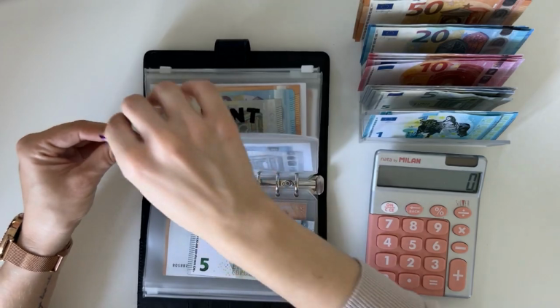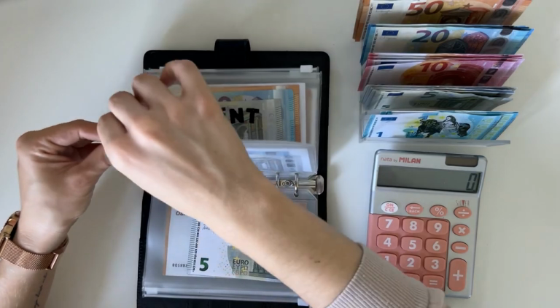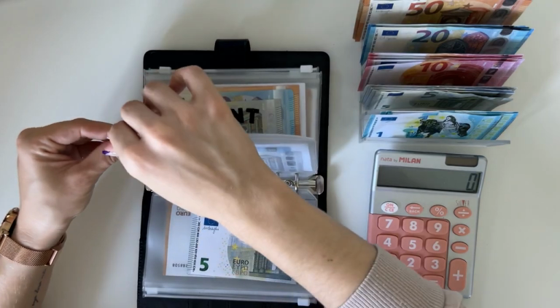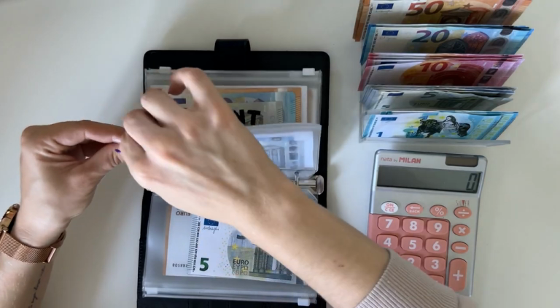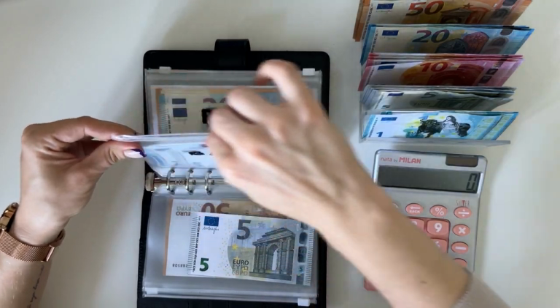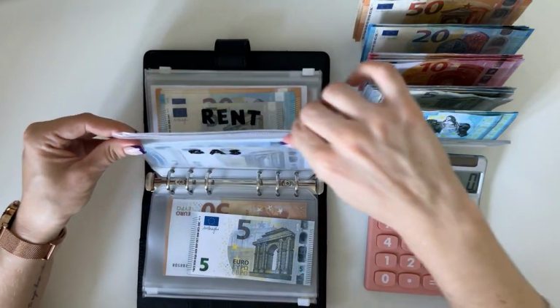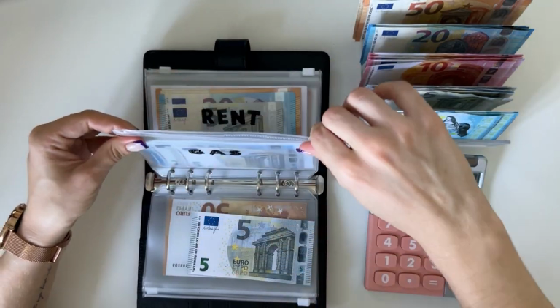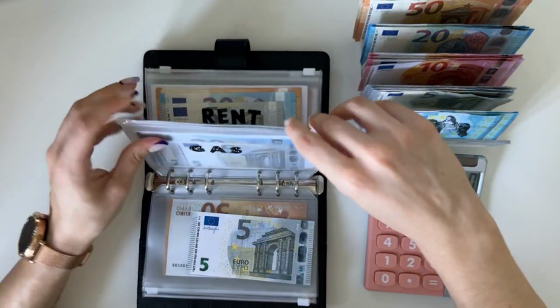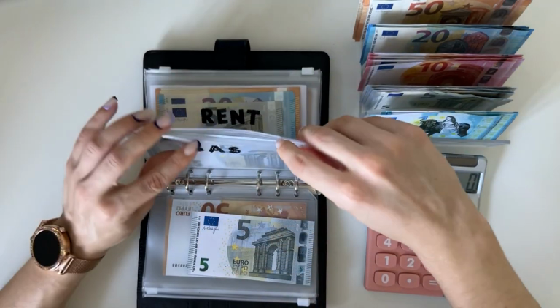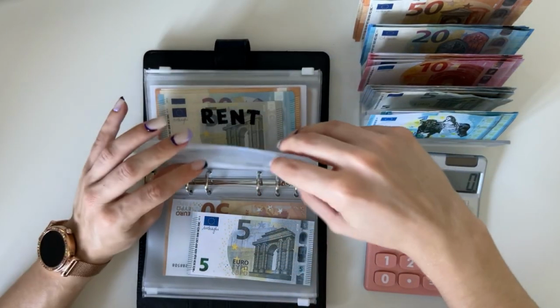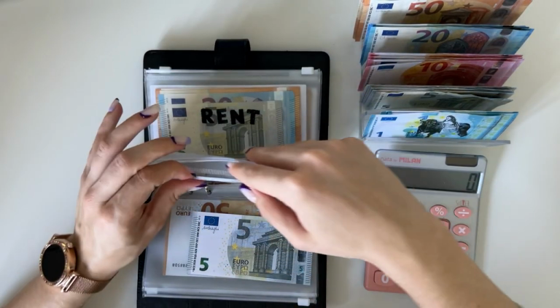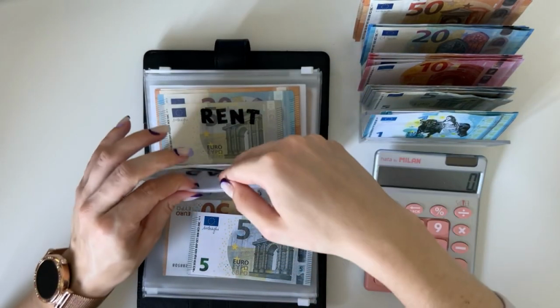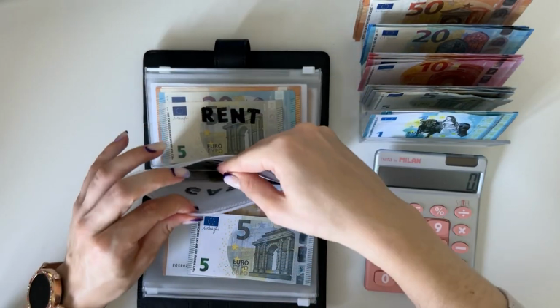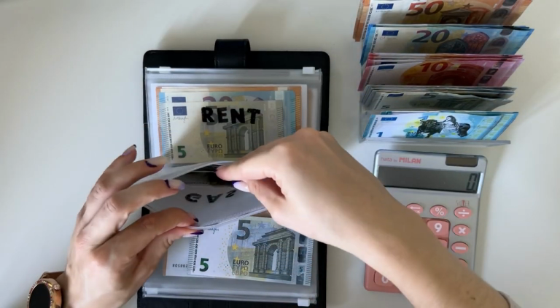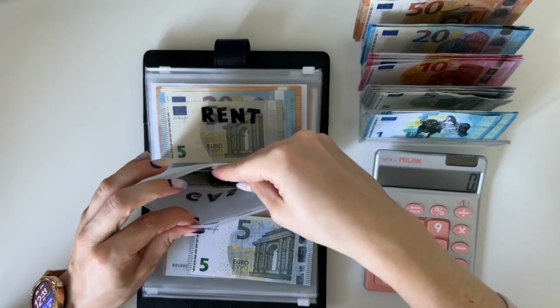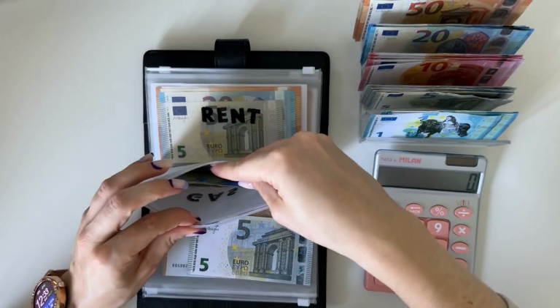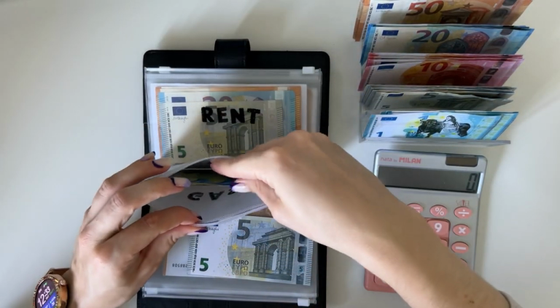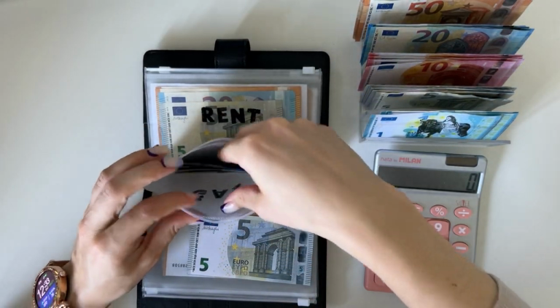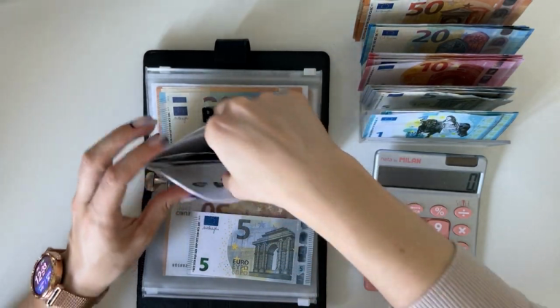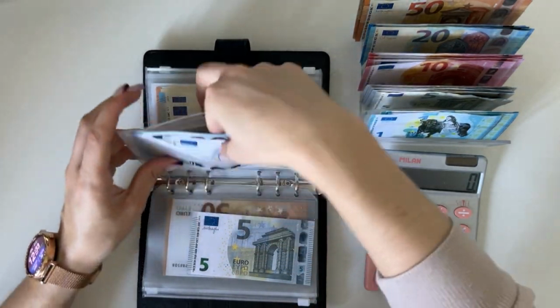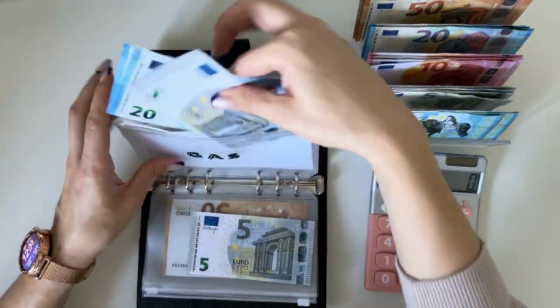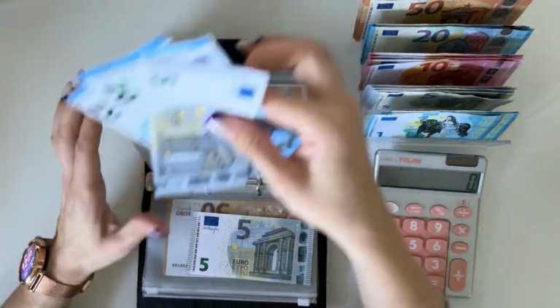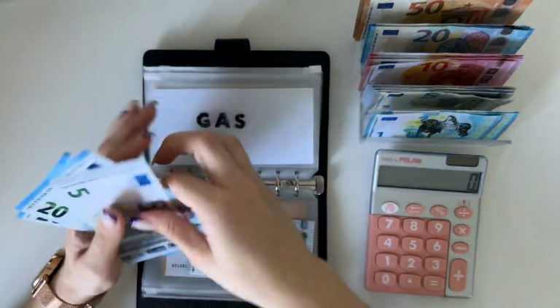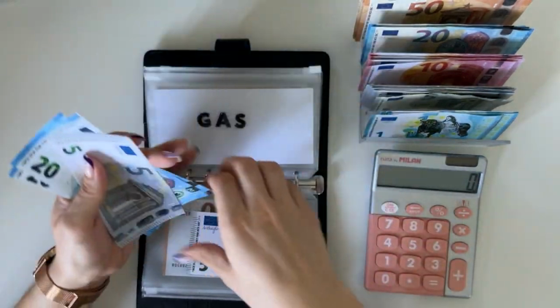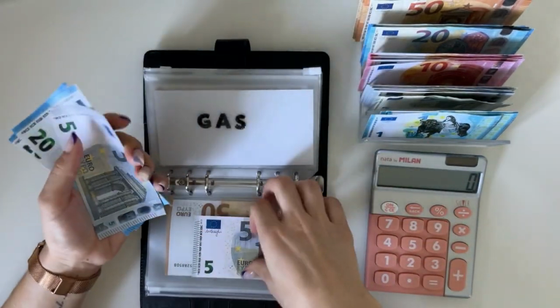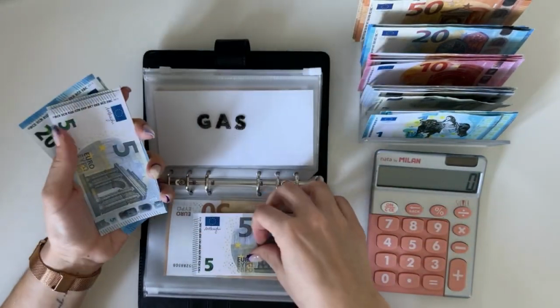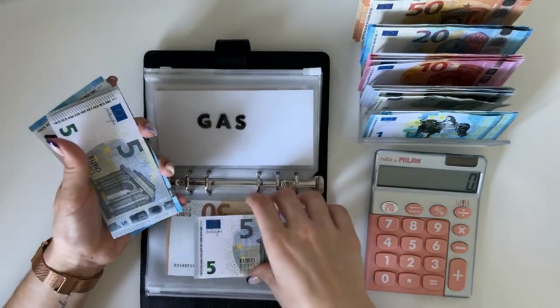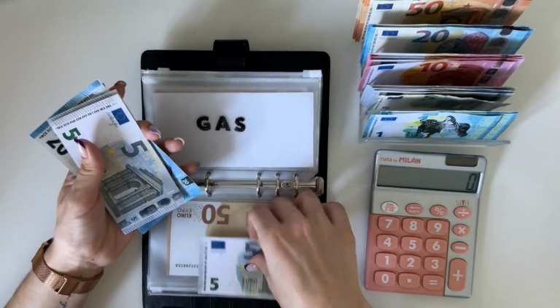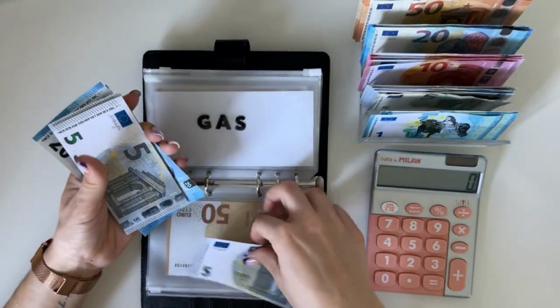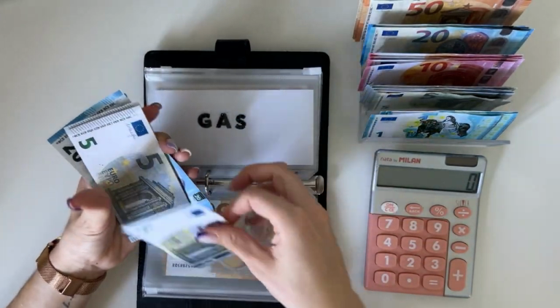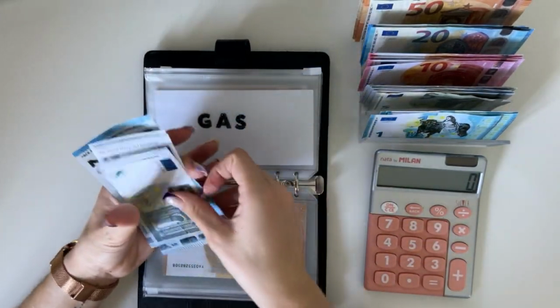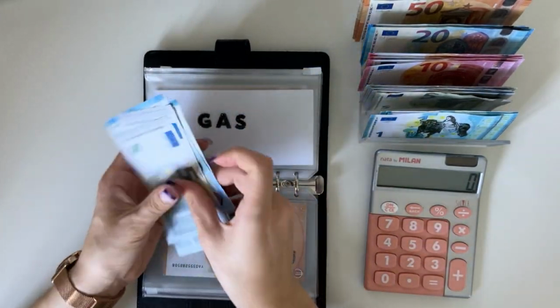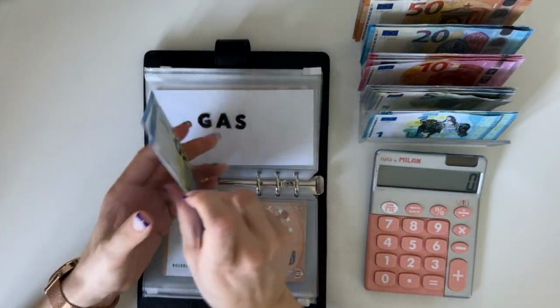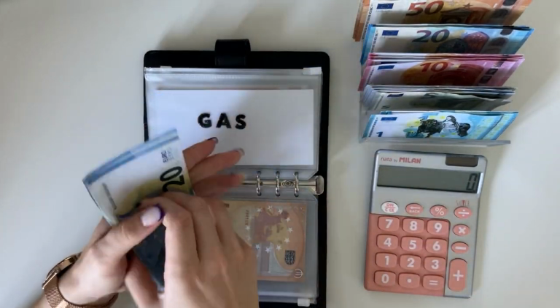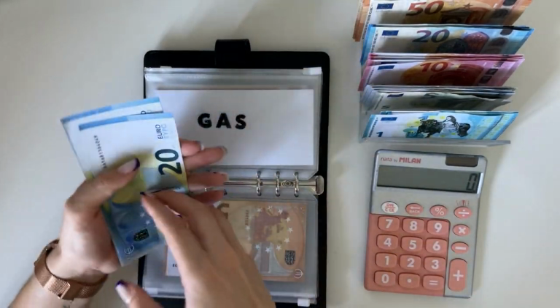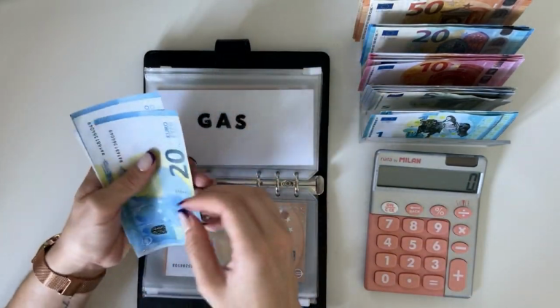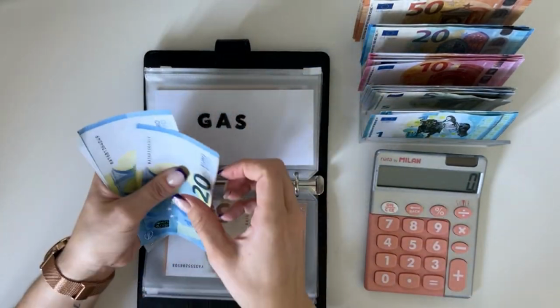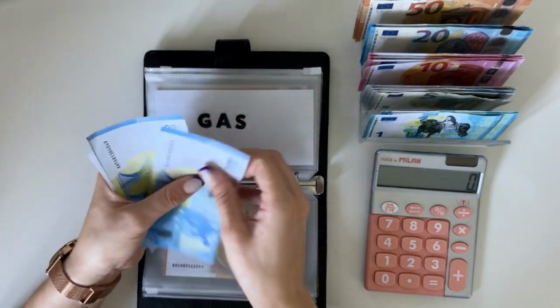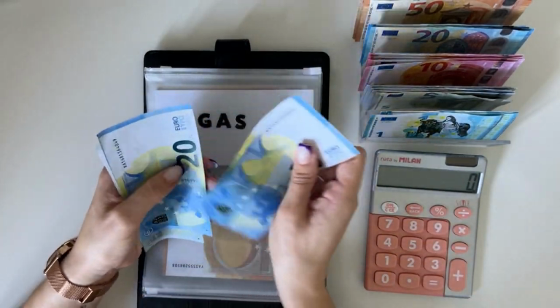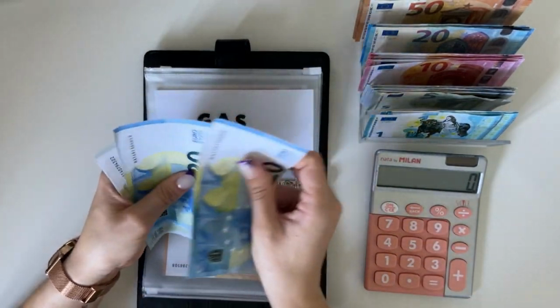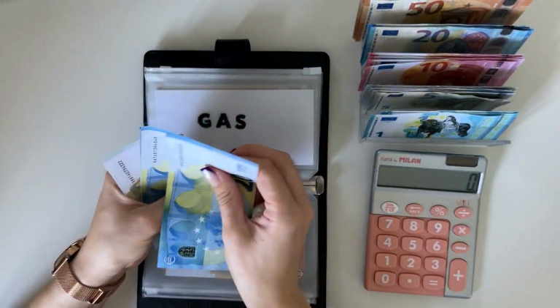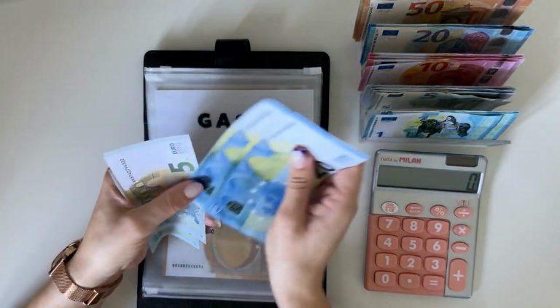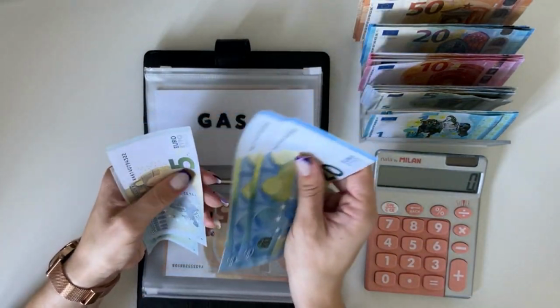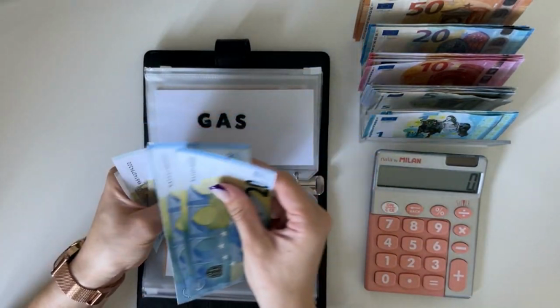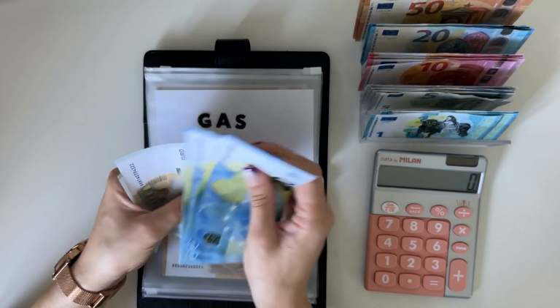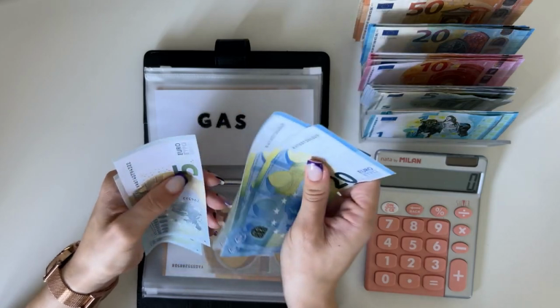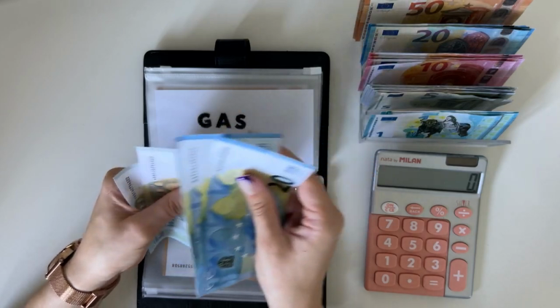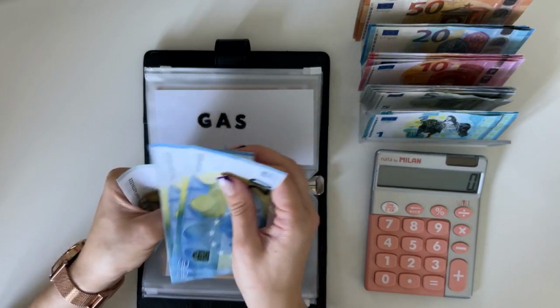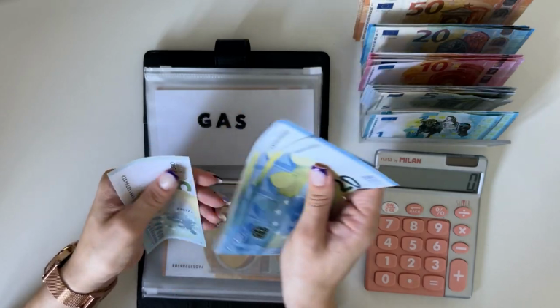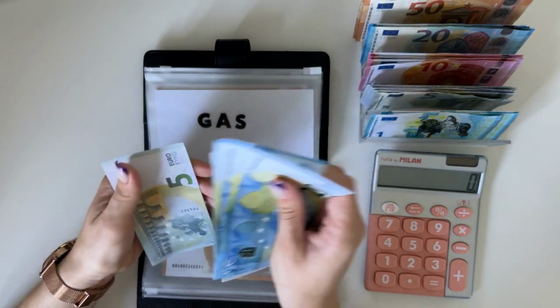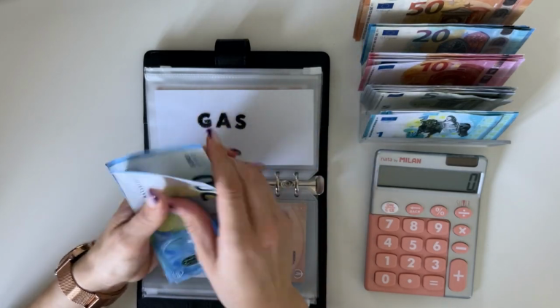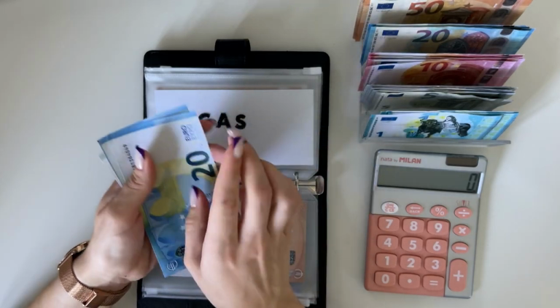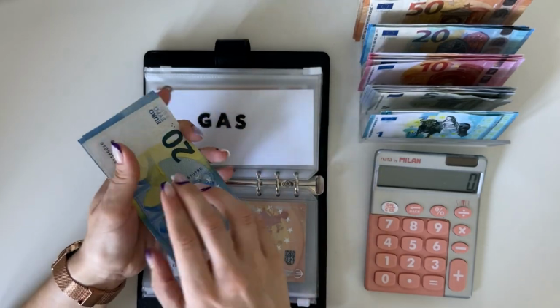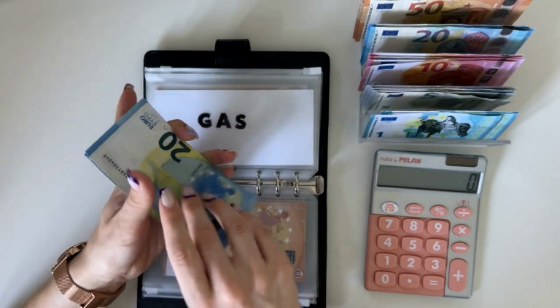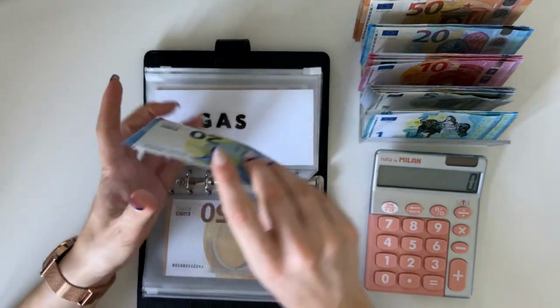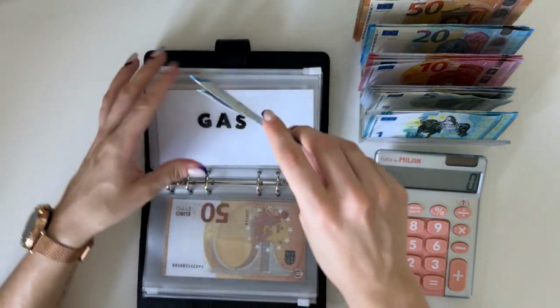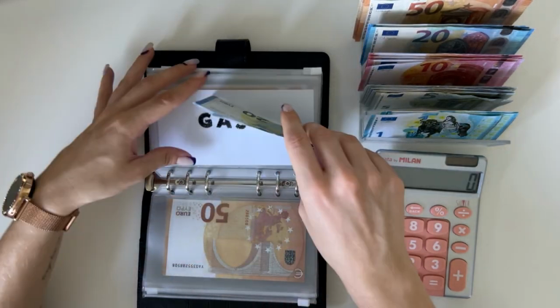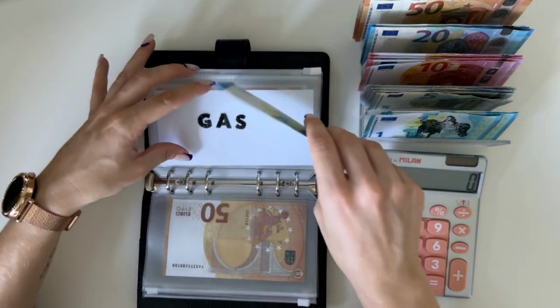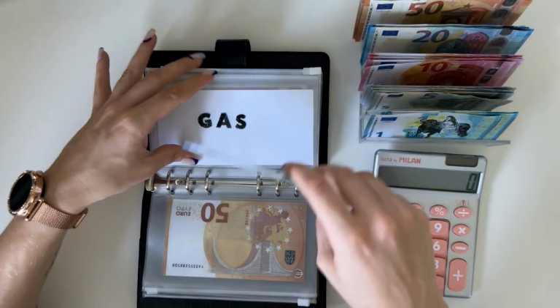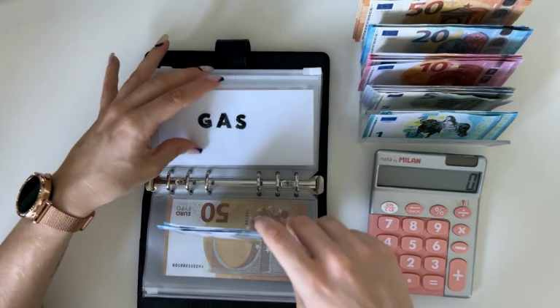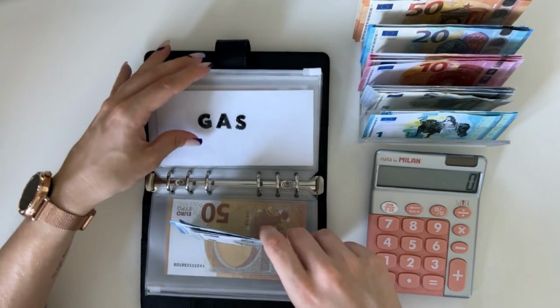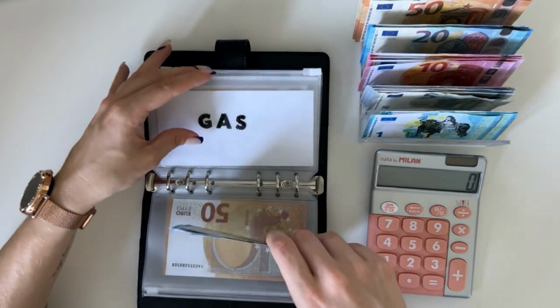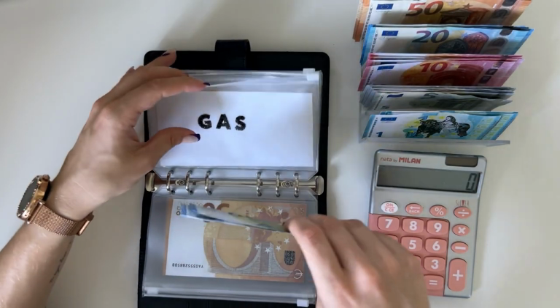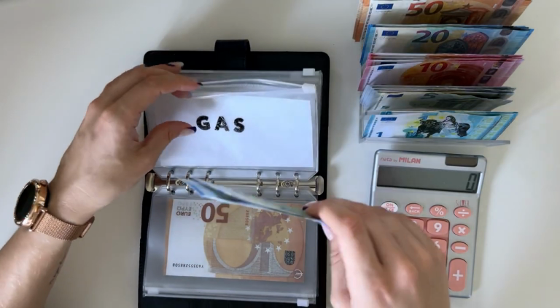Then we have gas, which is going to get a 5. We have 20, 40, 45, 50, 55 in gas.